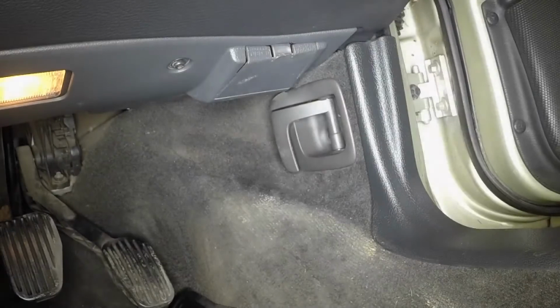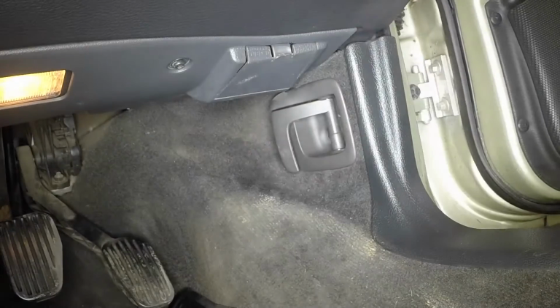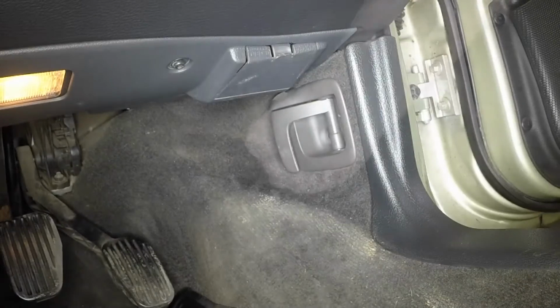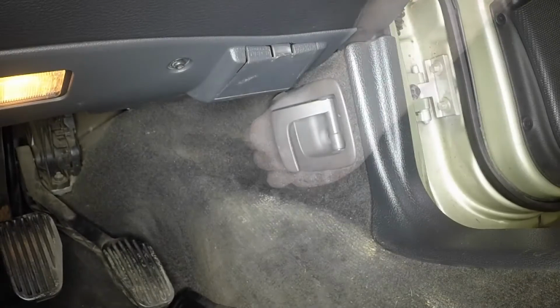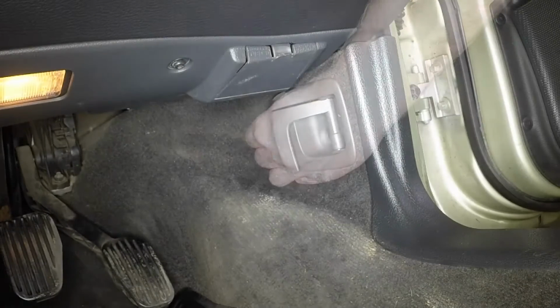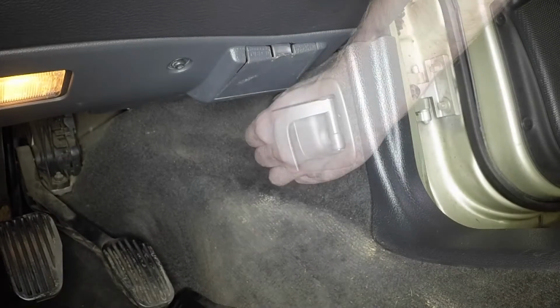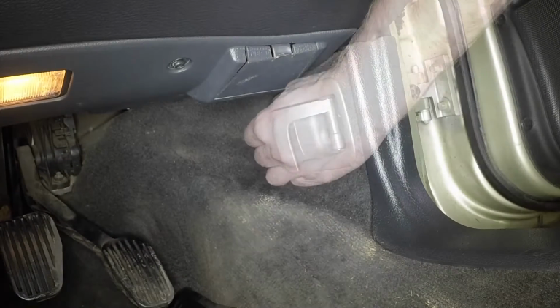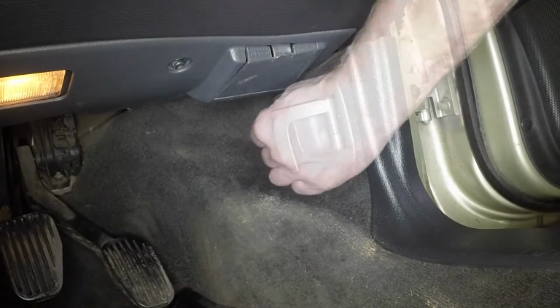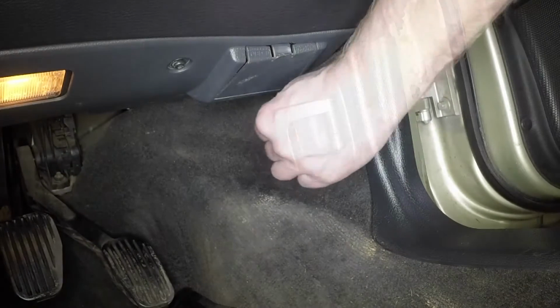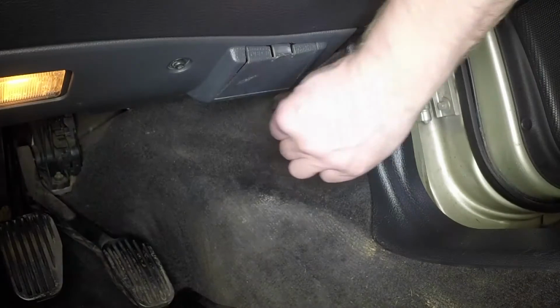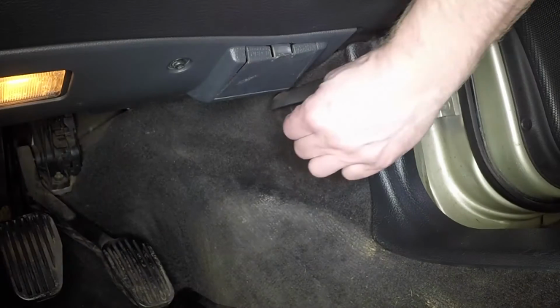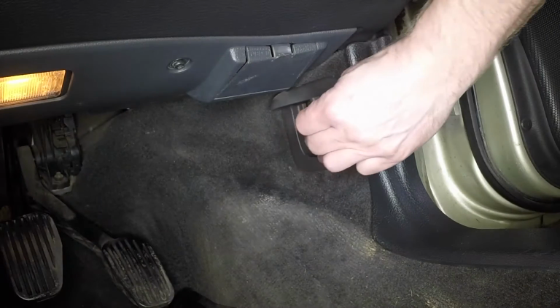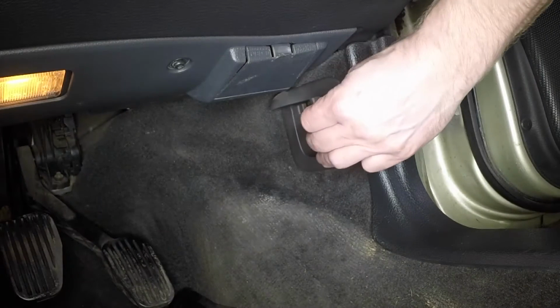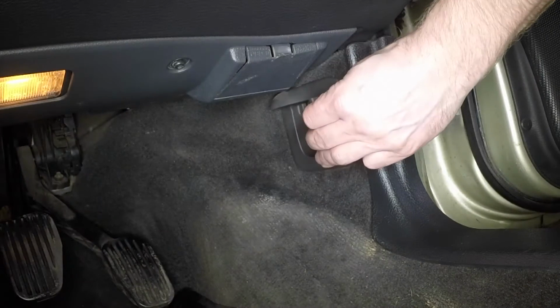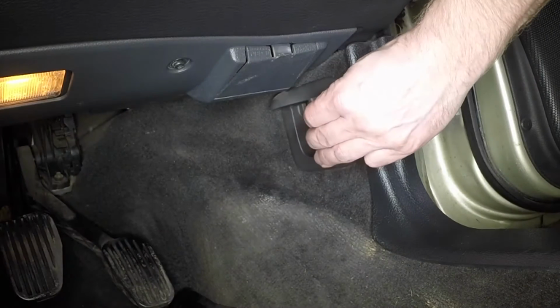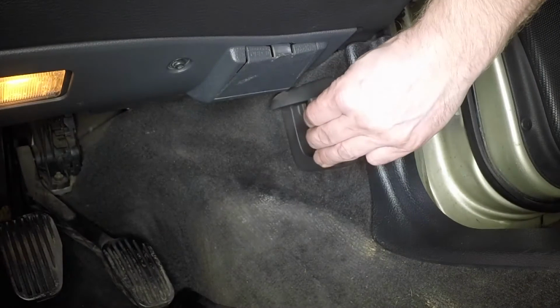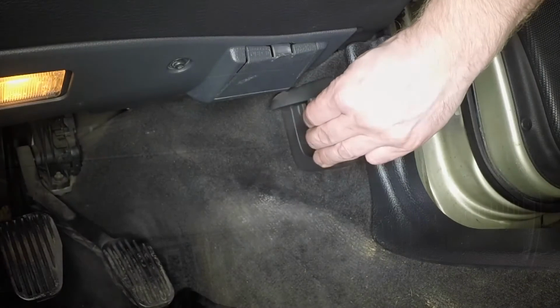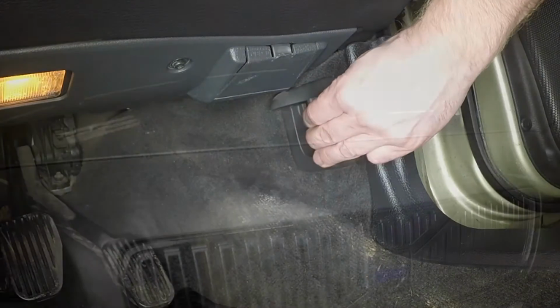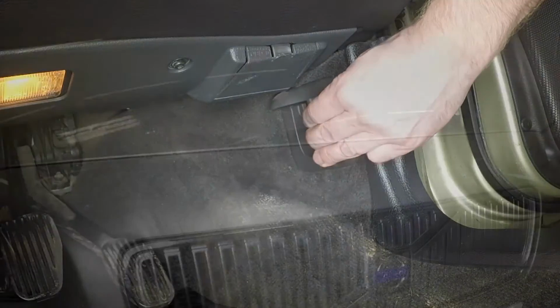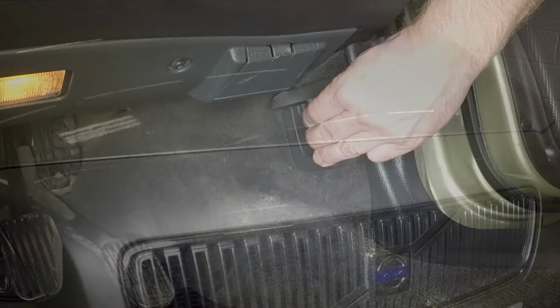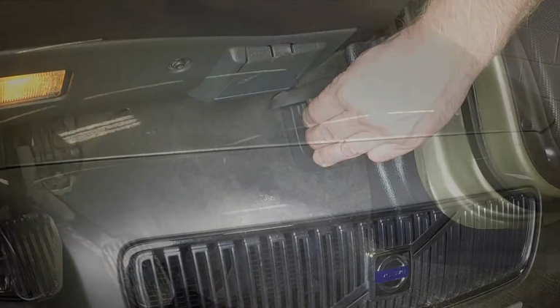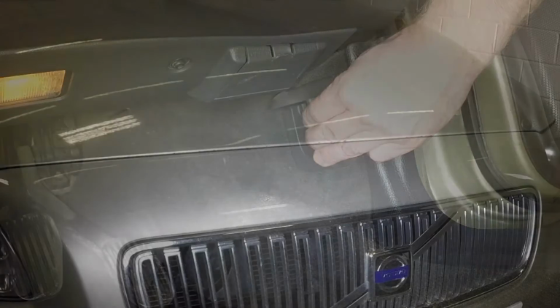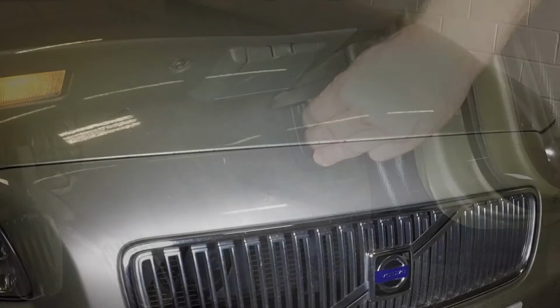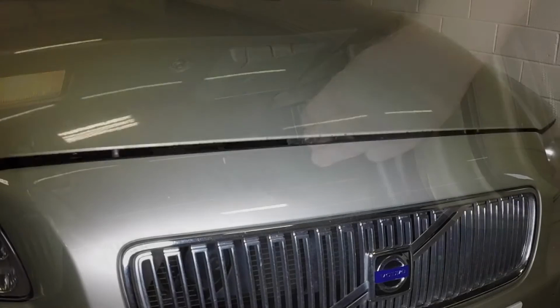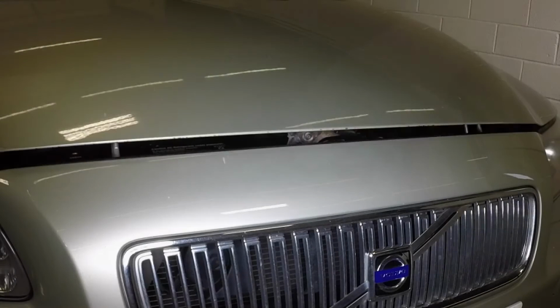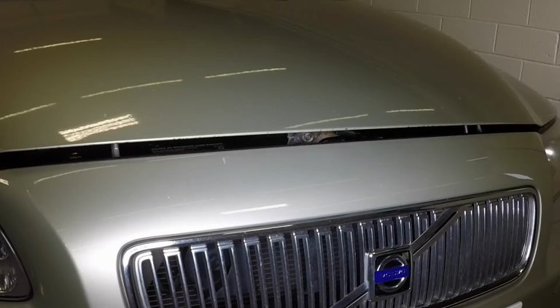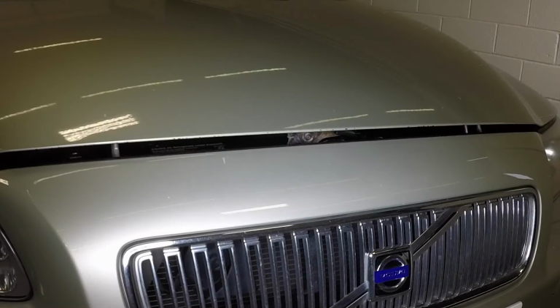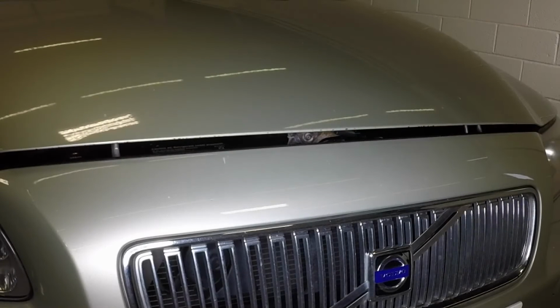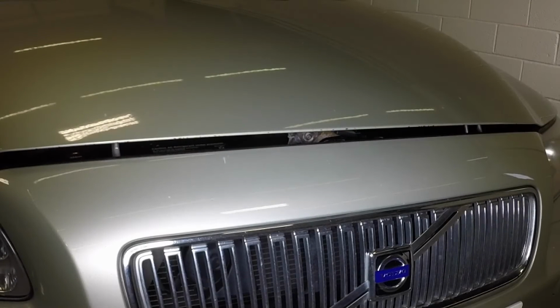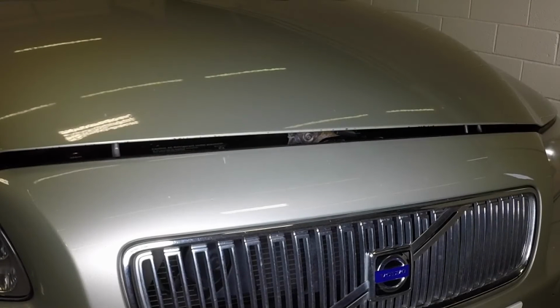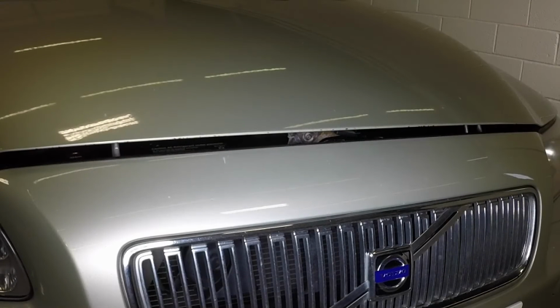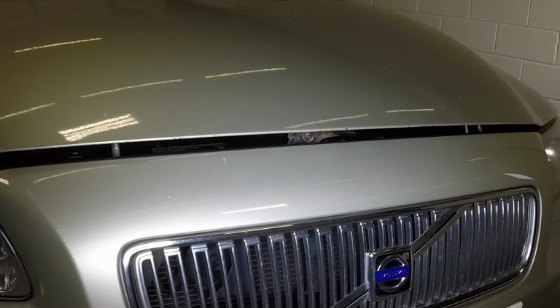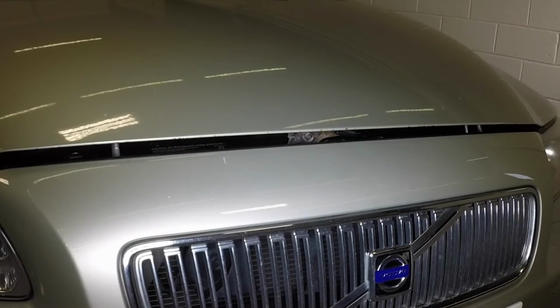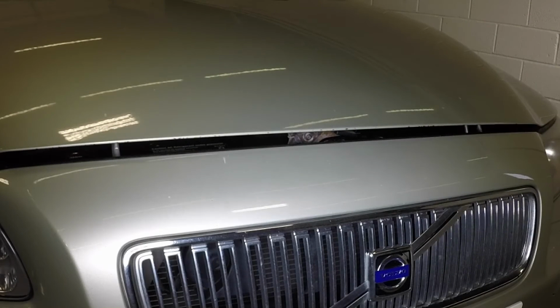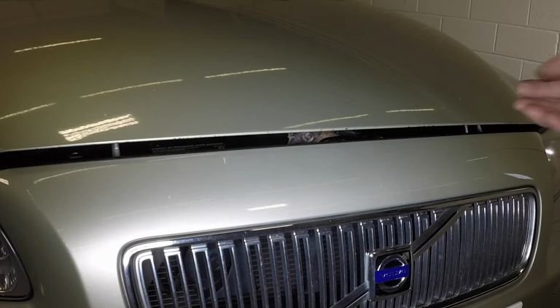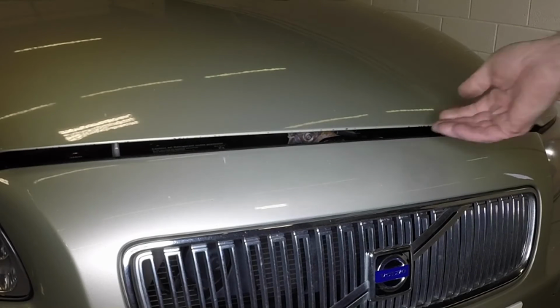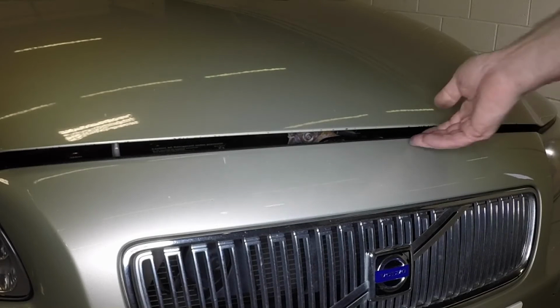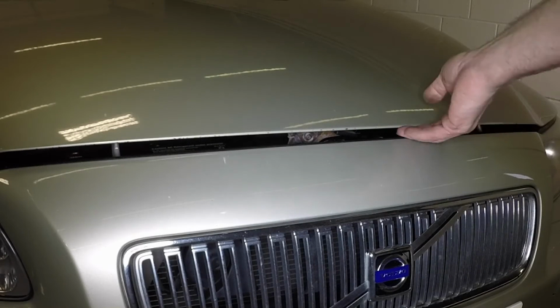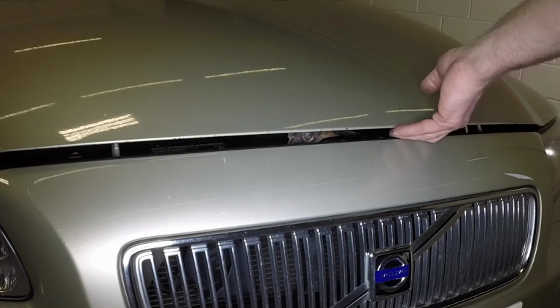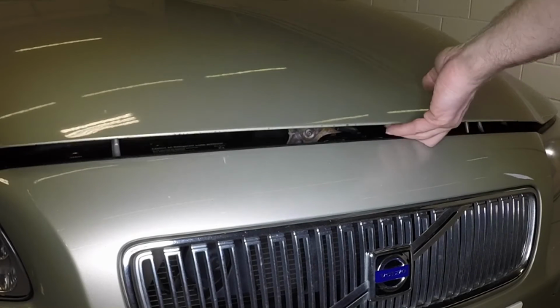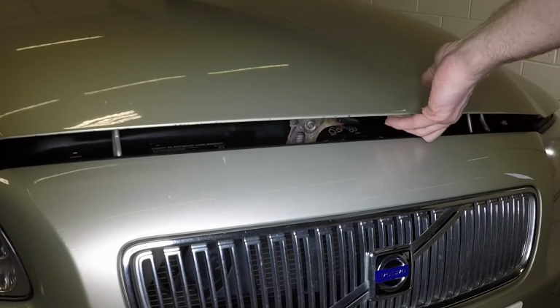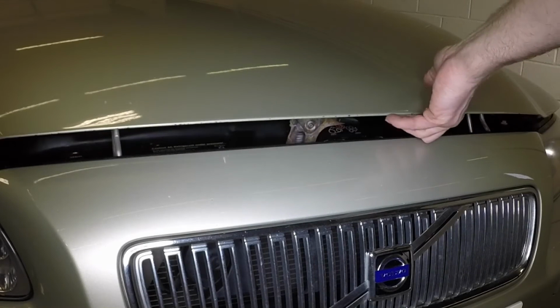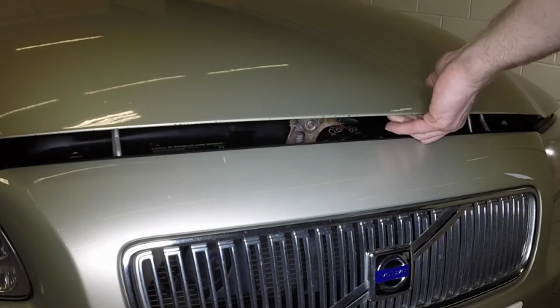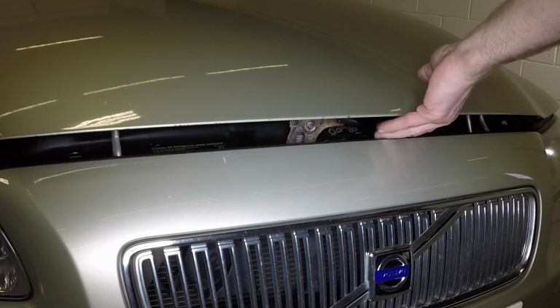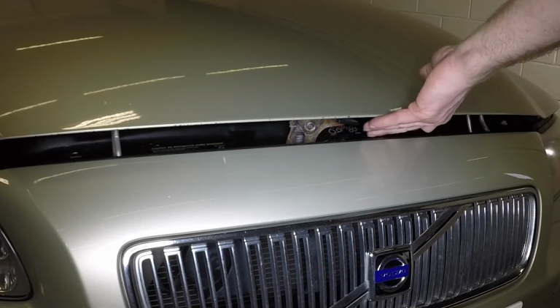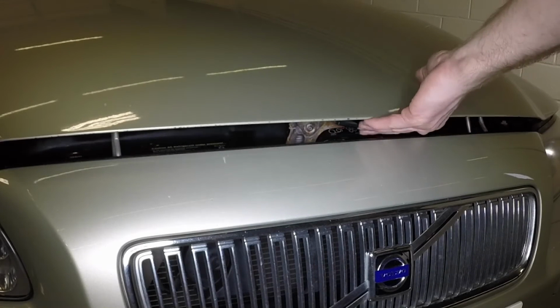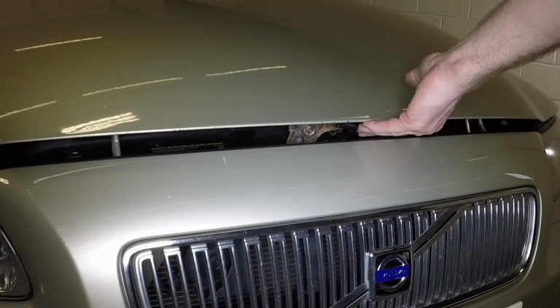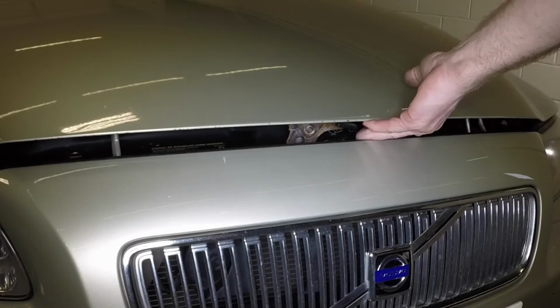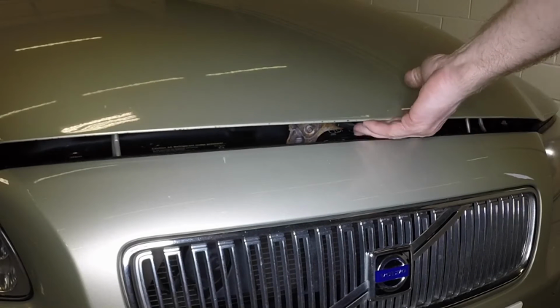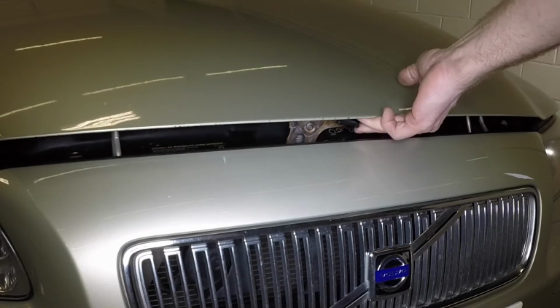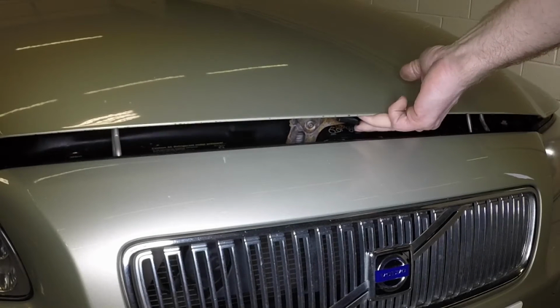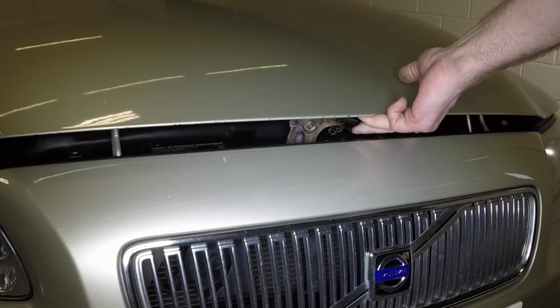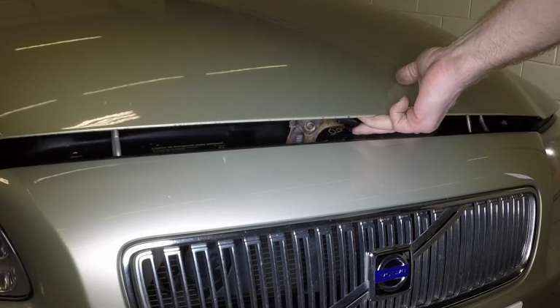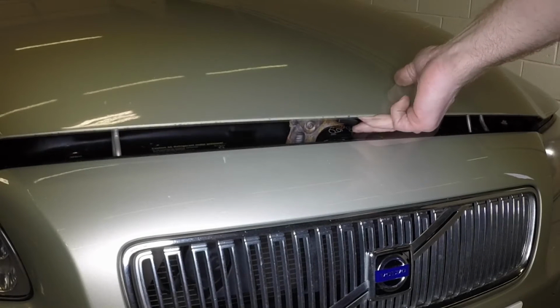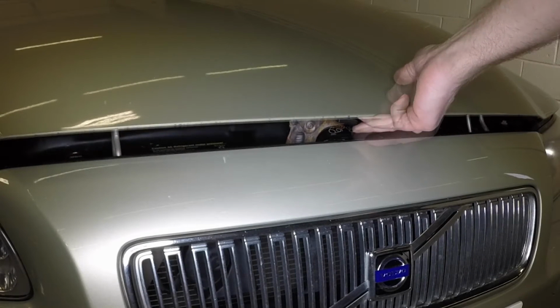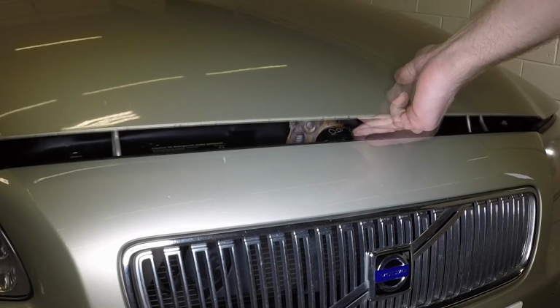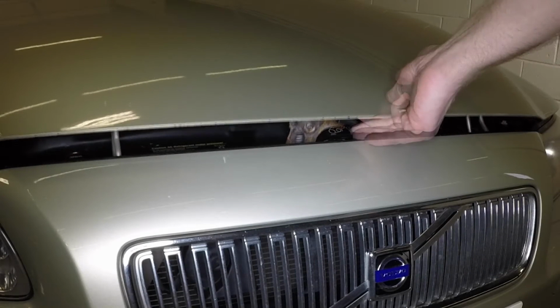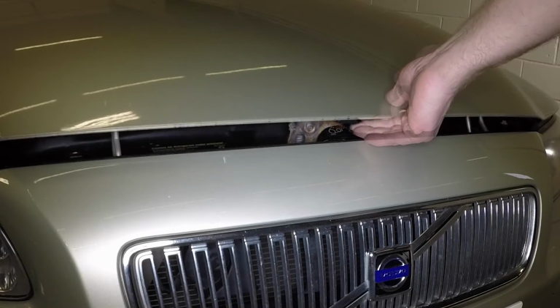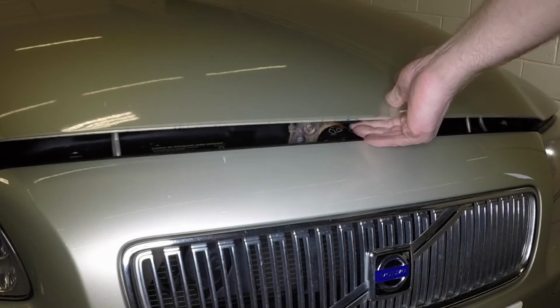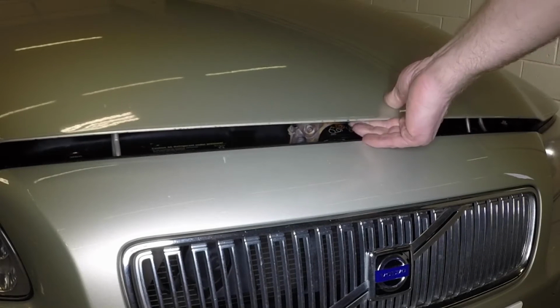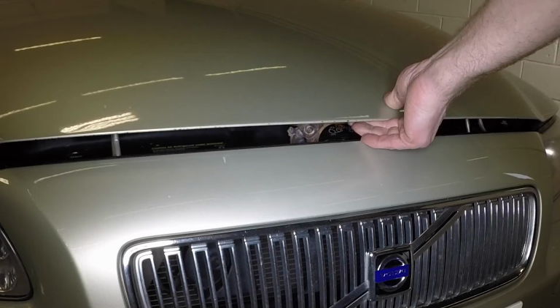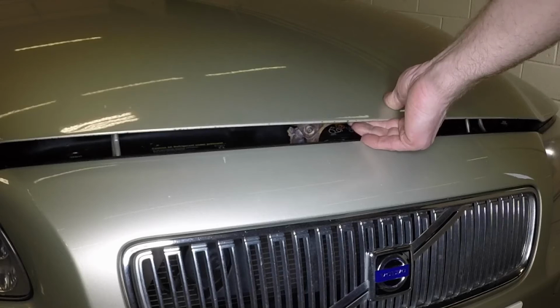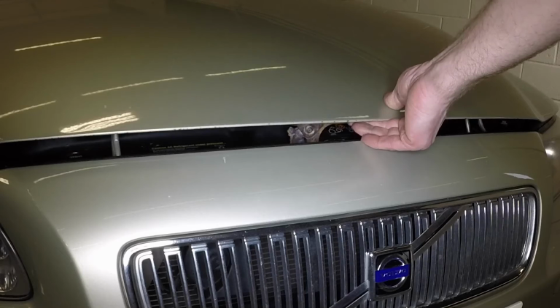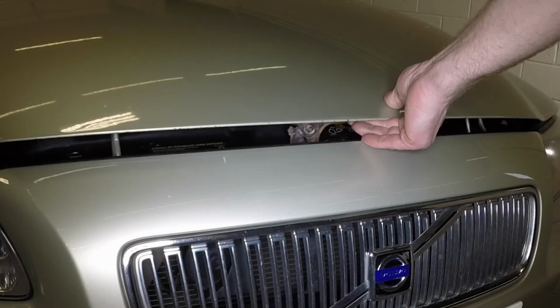Open the driver's door and pull the bonnet release handle. Lift the safety catch and open the bonnet.